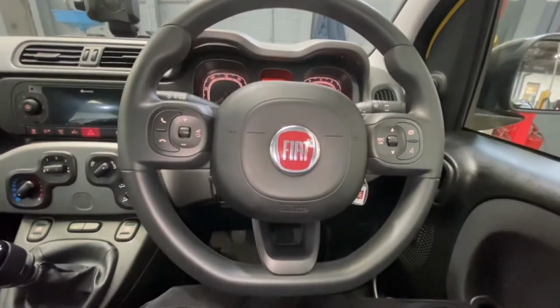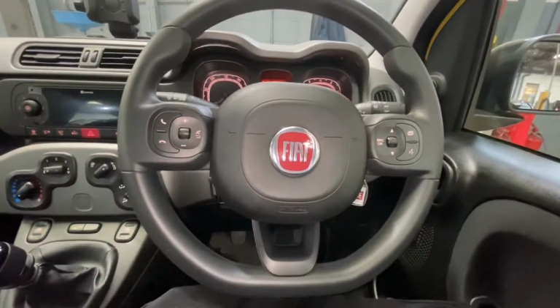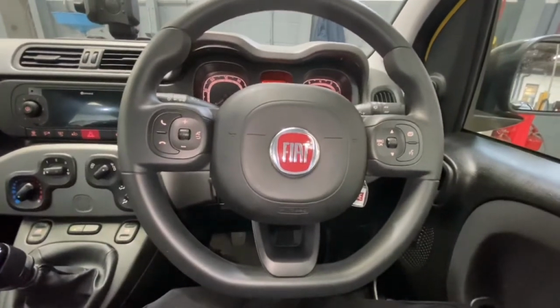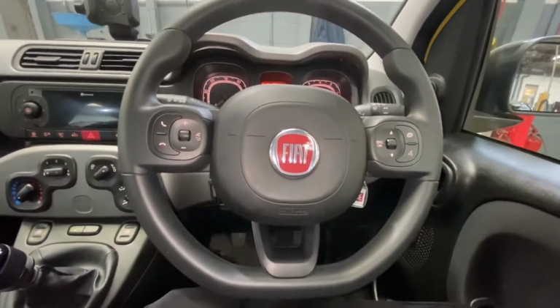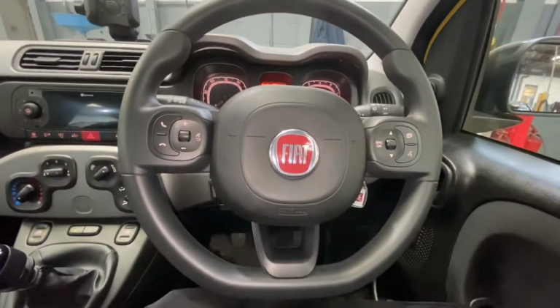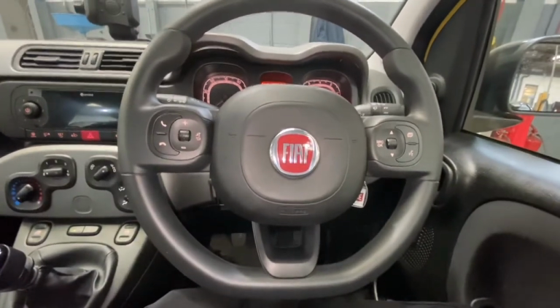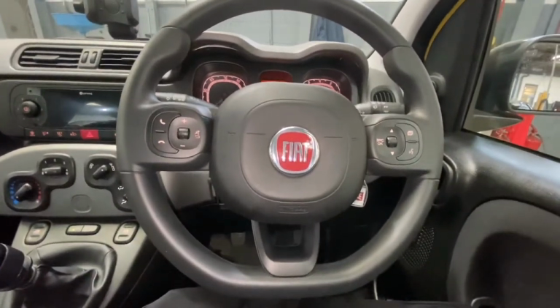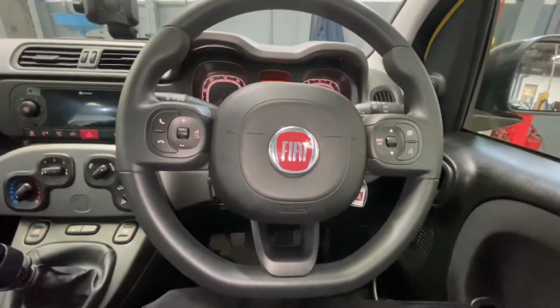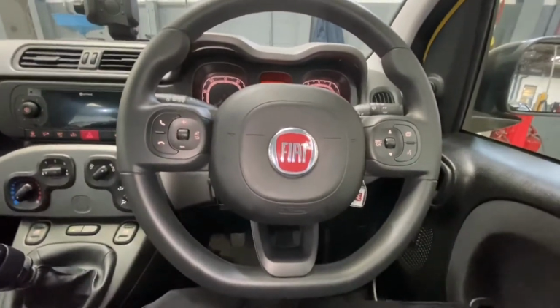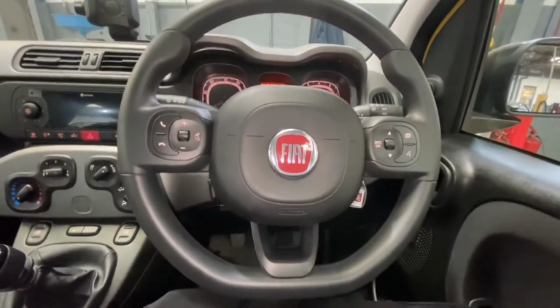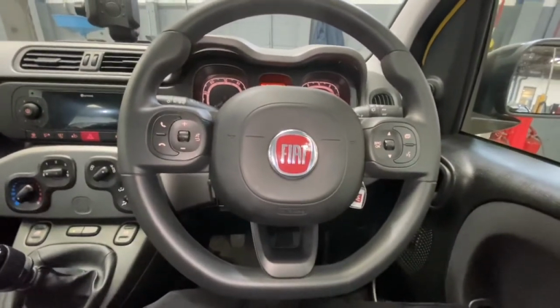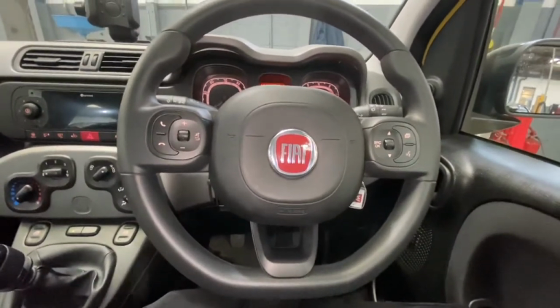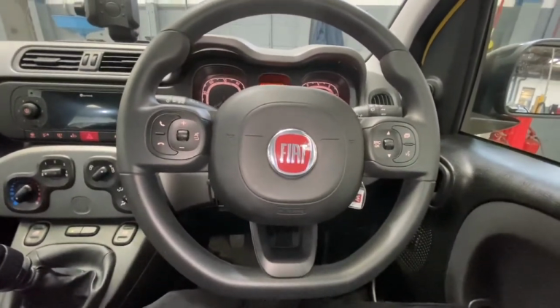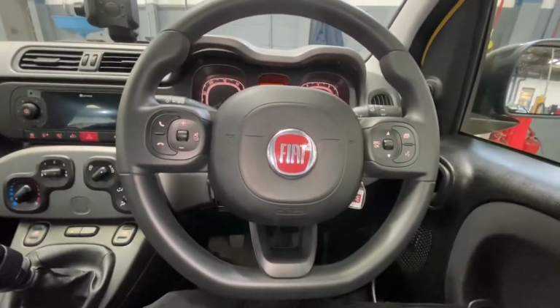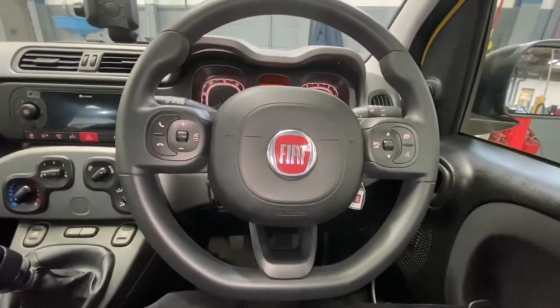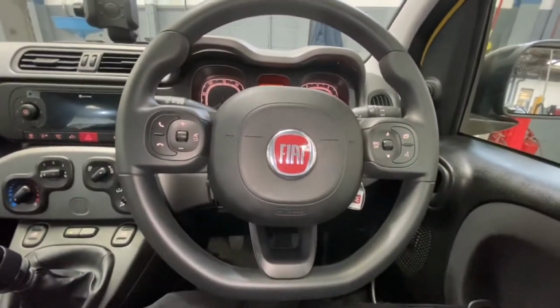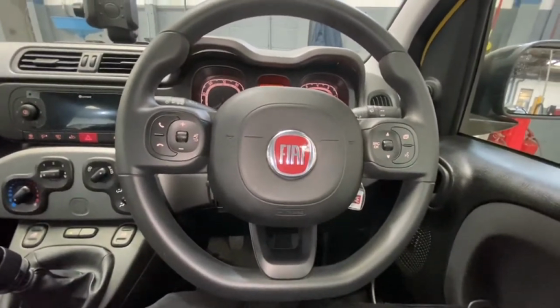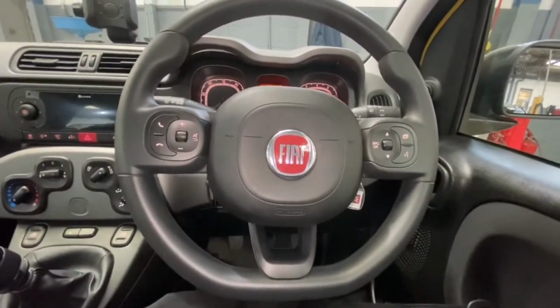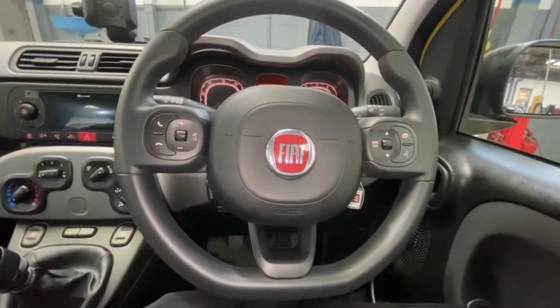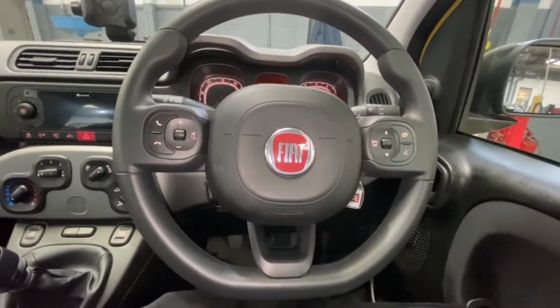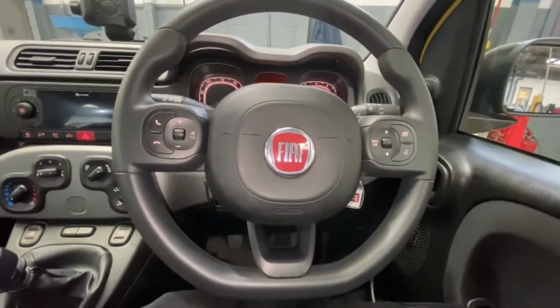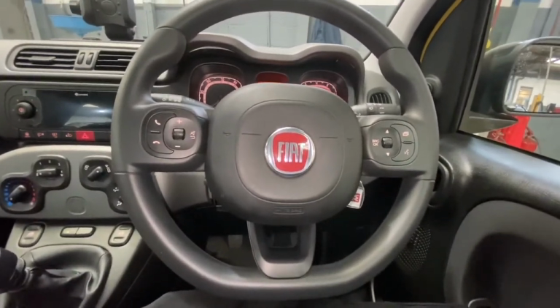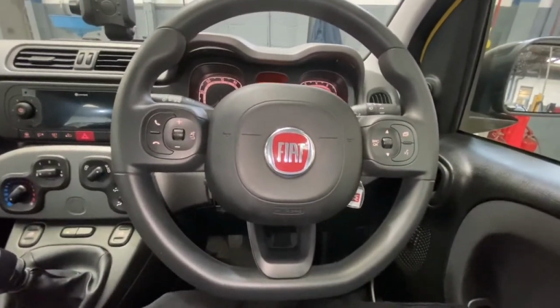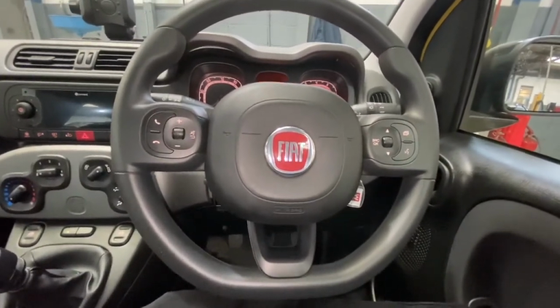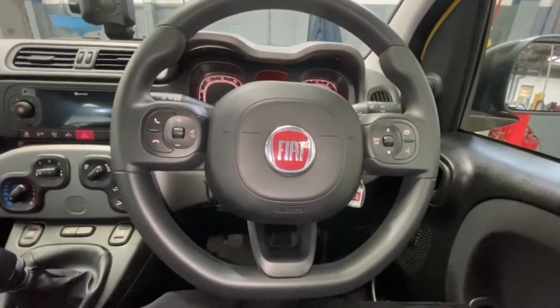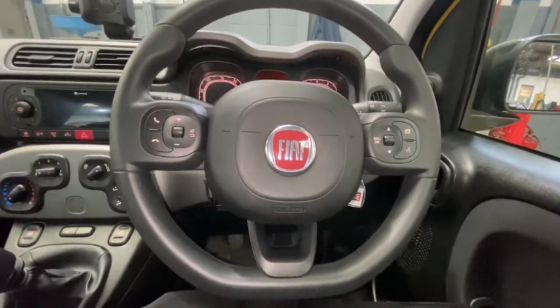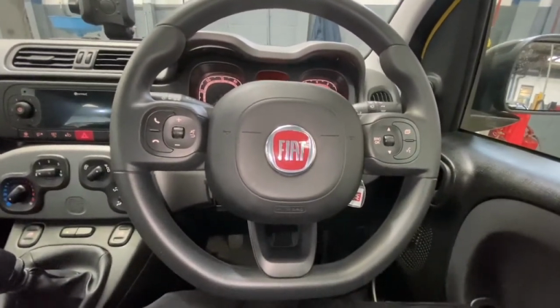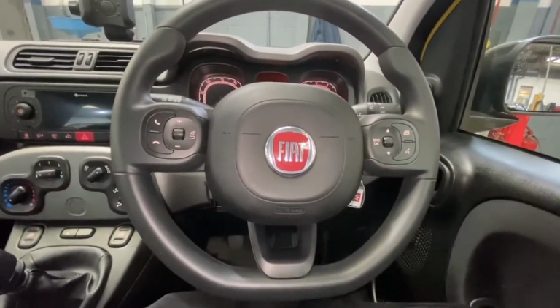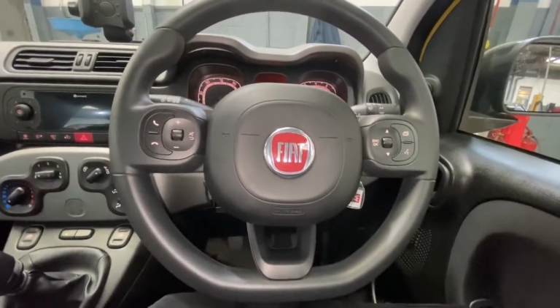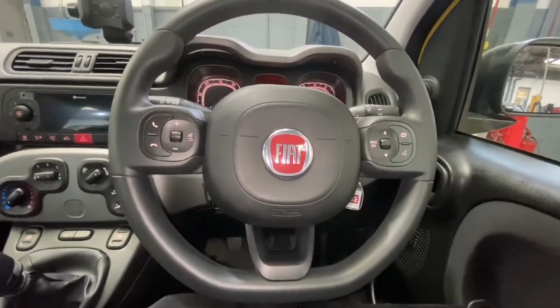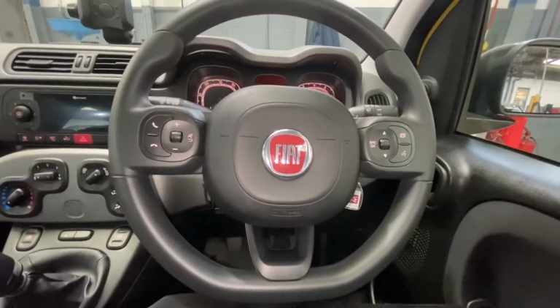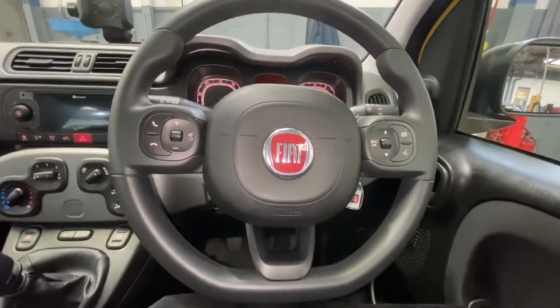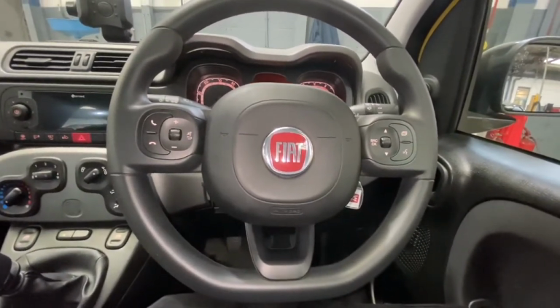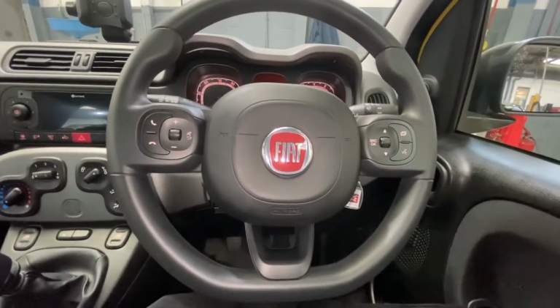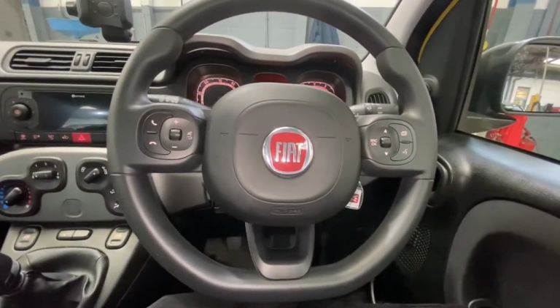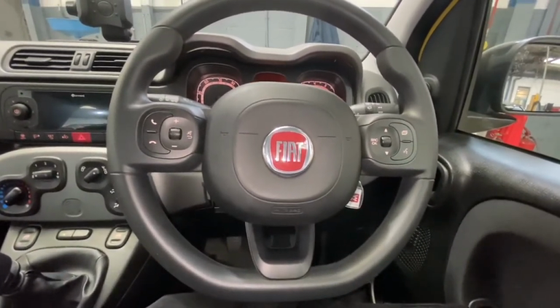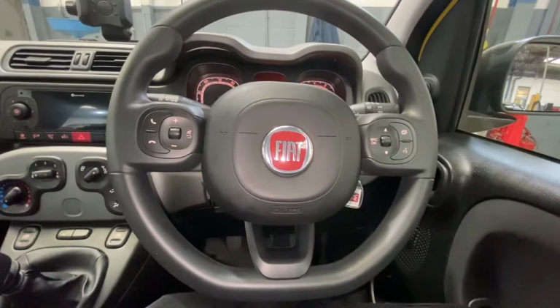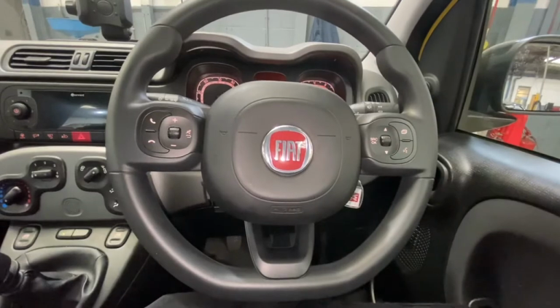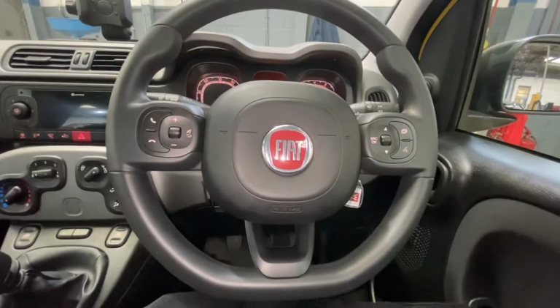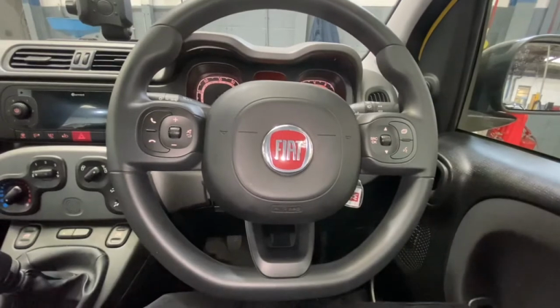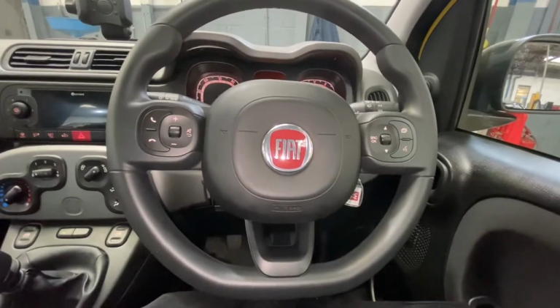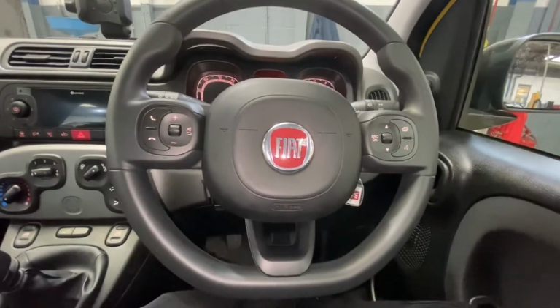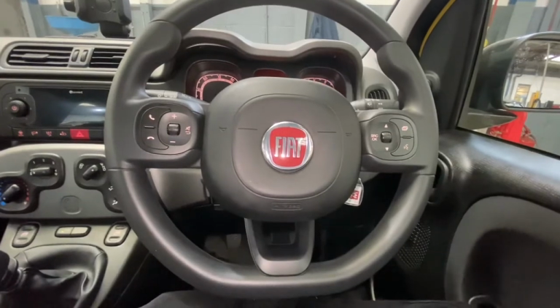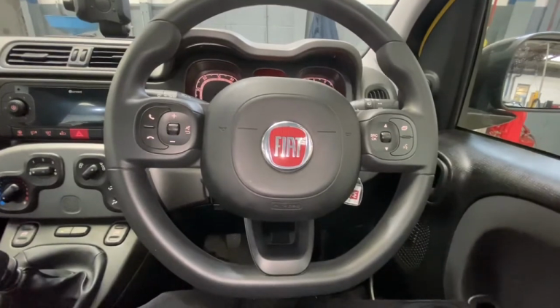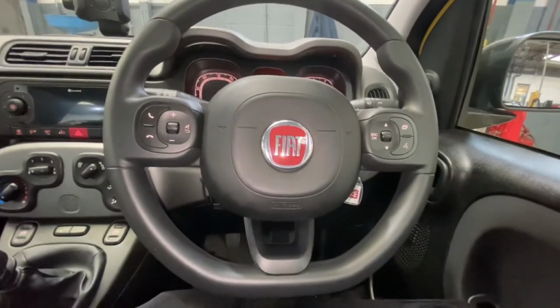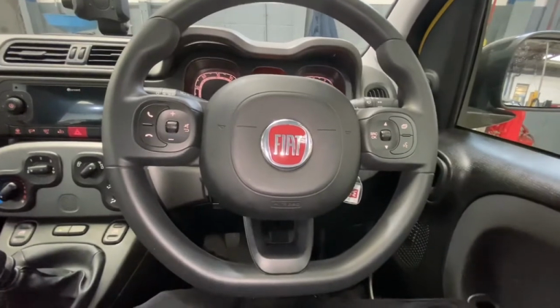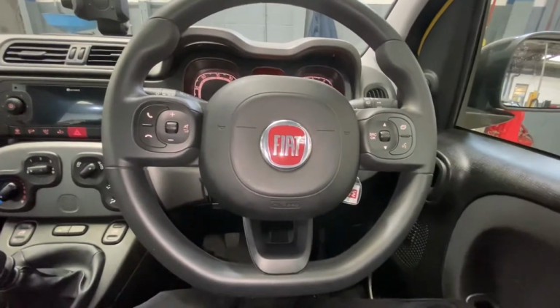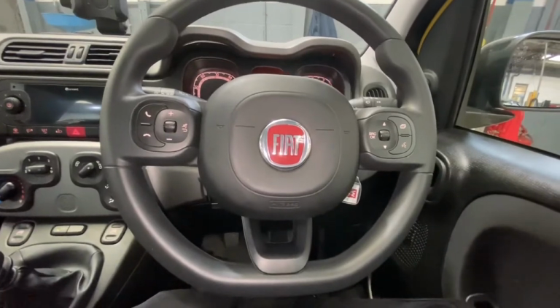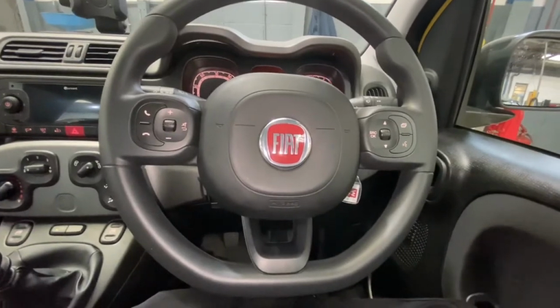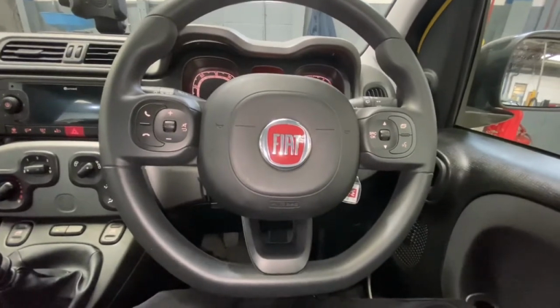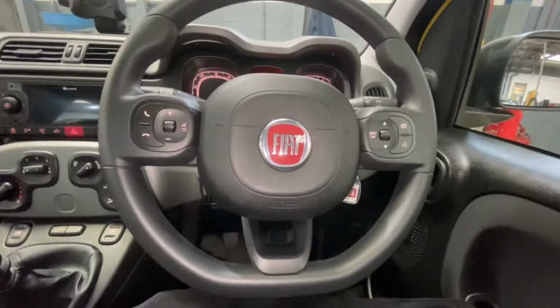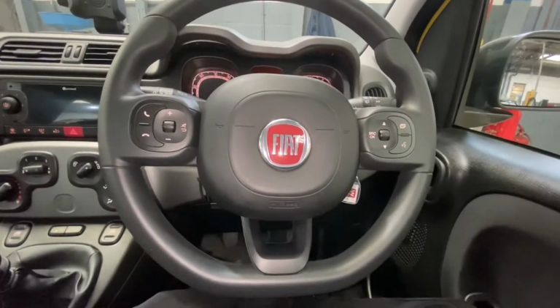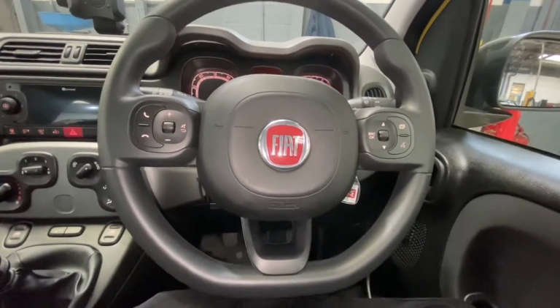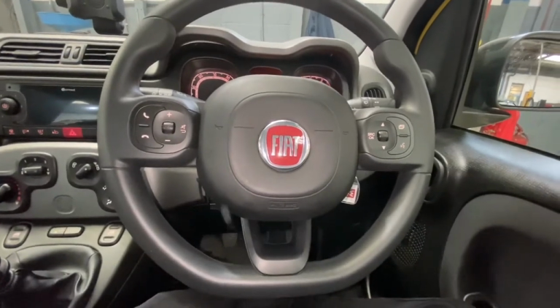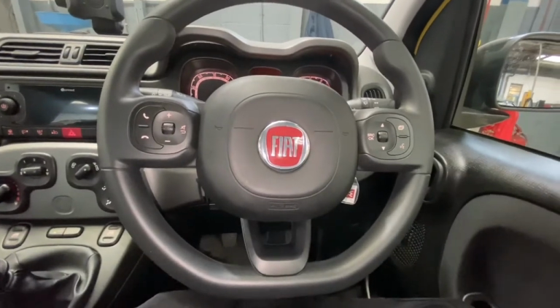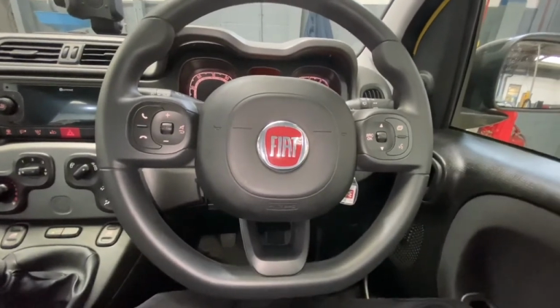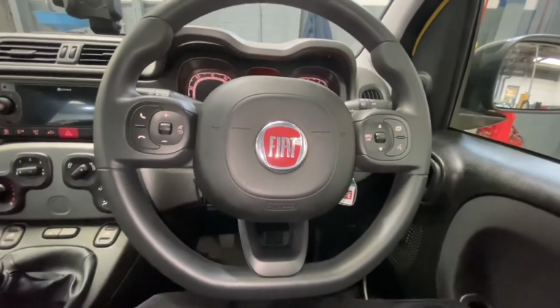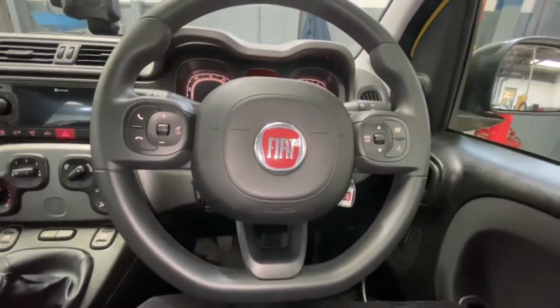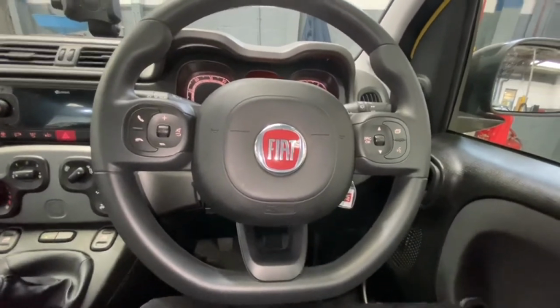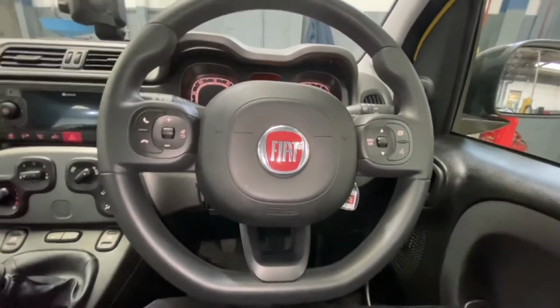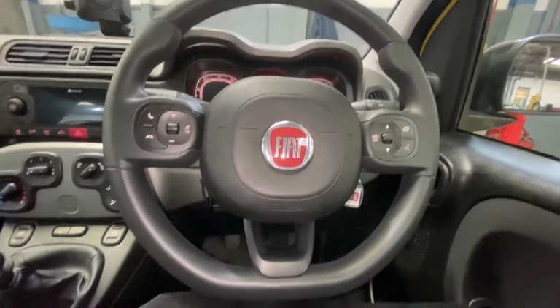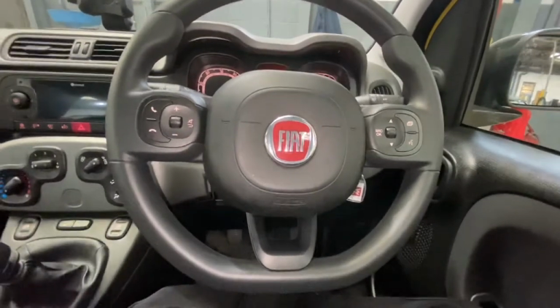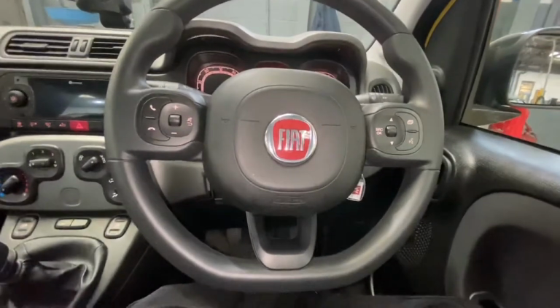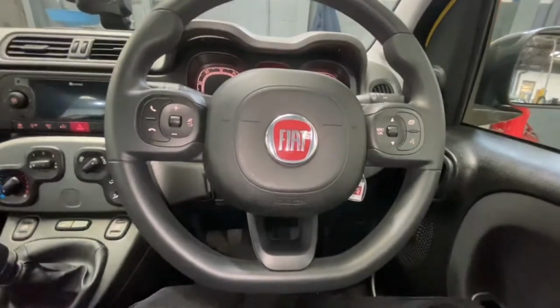Hello ladies and gentlemen and welcome back to Gab Official. Today I'm going to show you where your diagnostic socket is located on this new Fiat Panda.